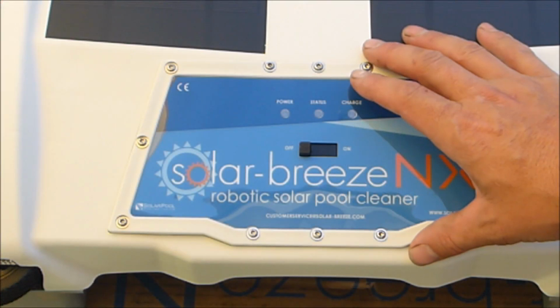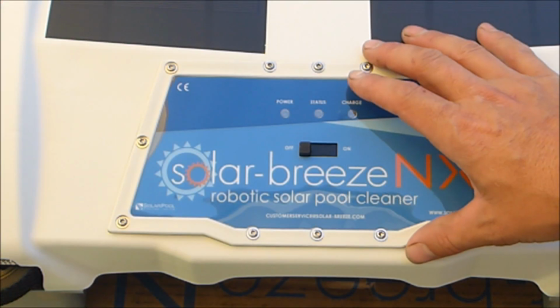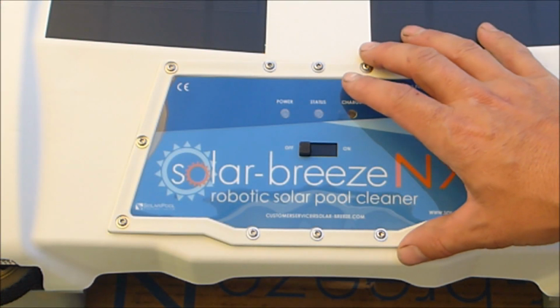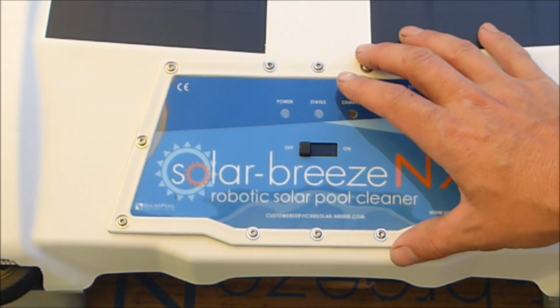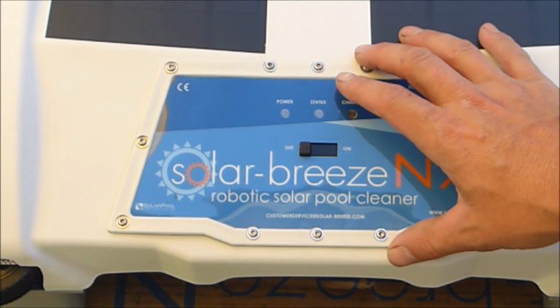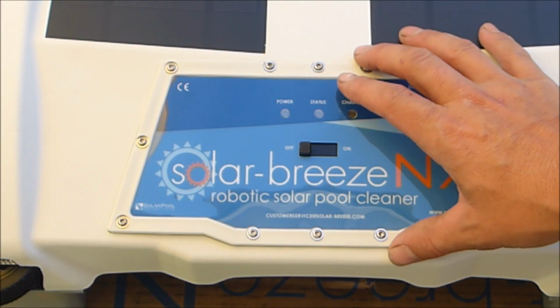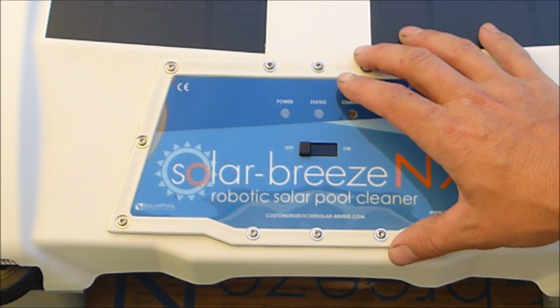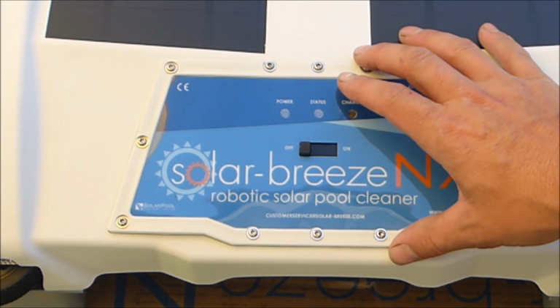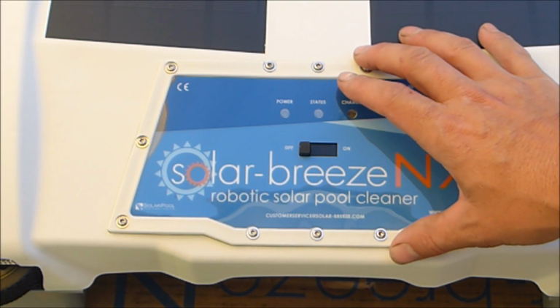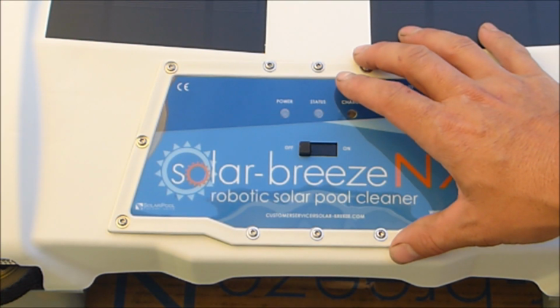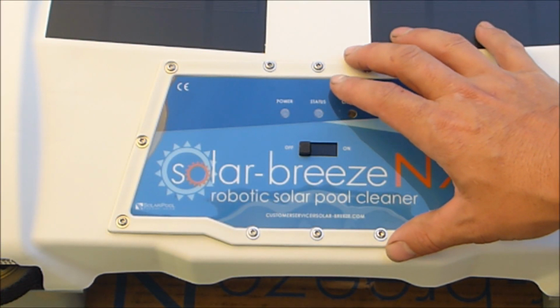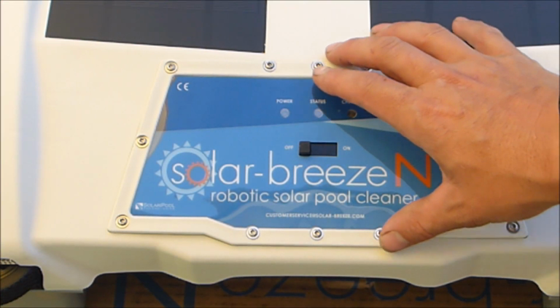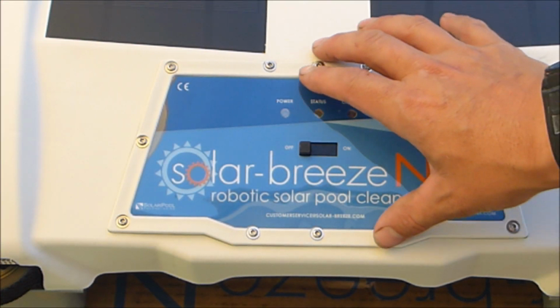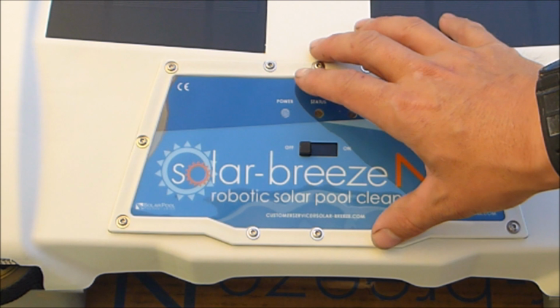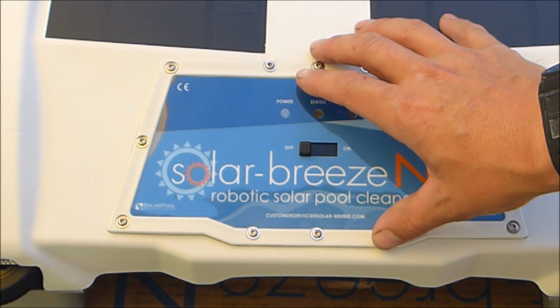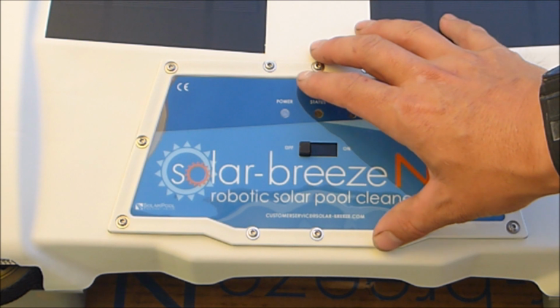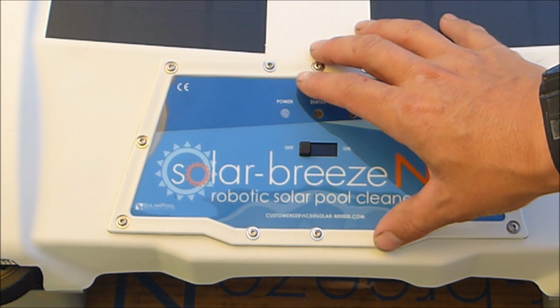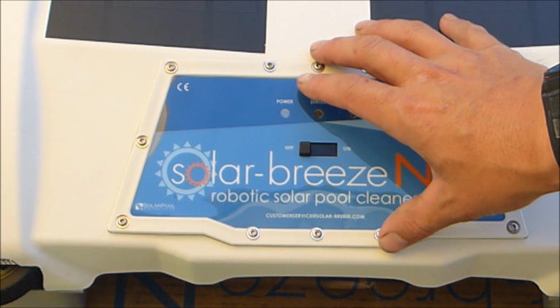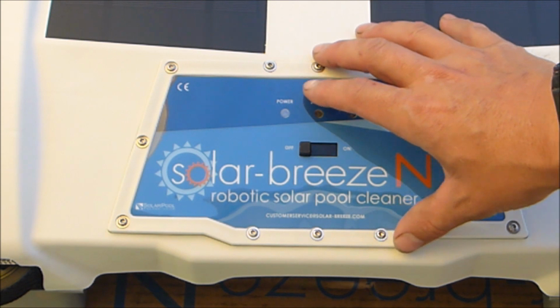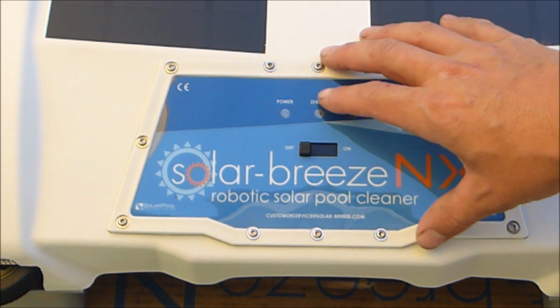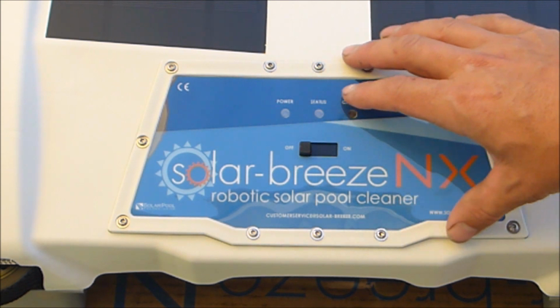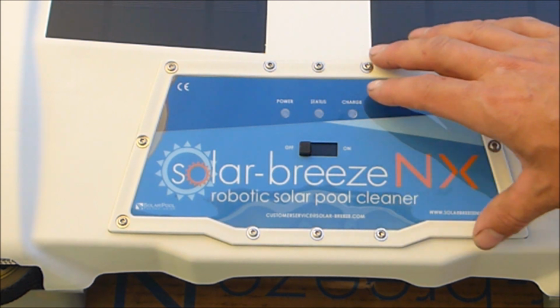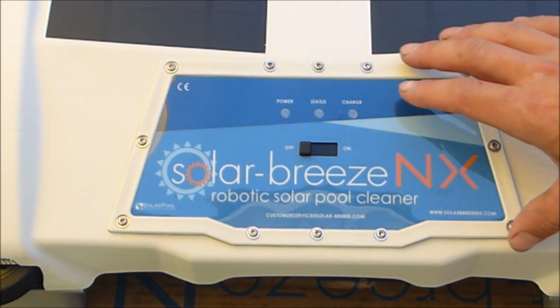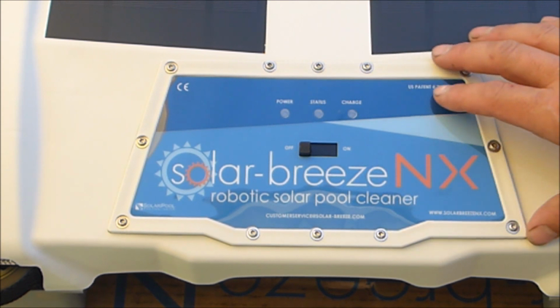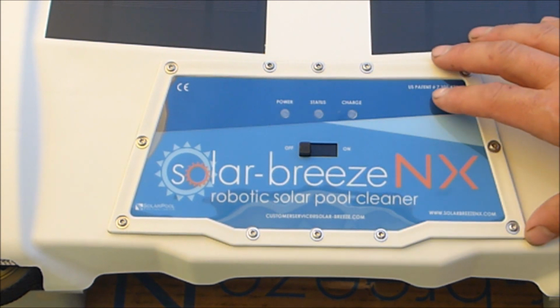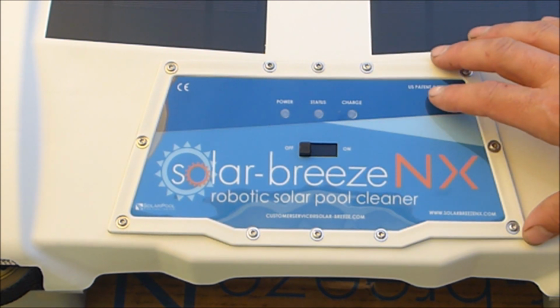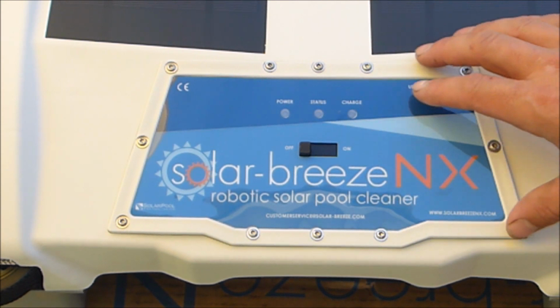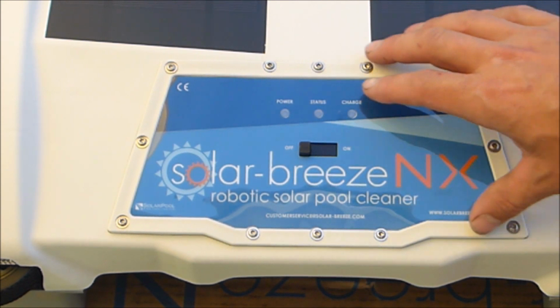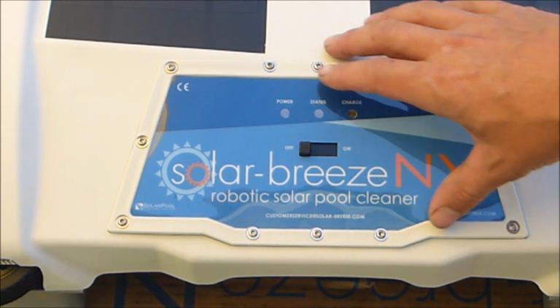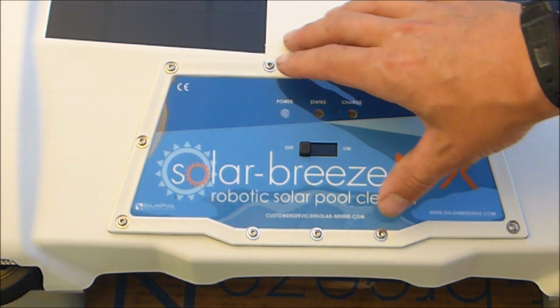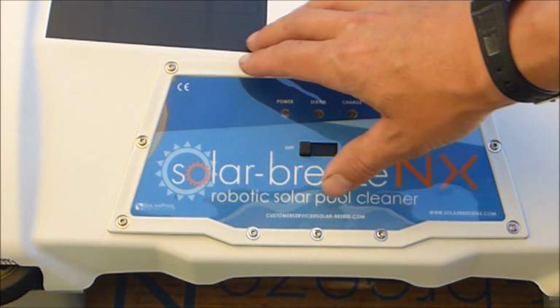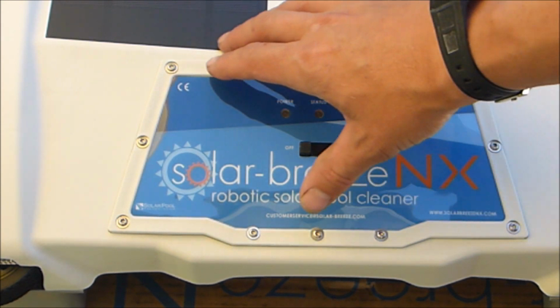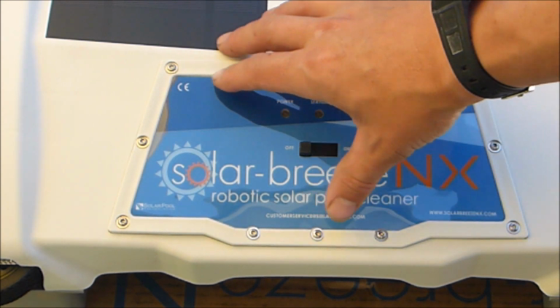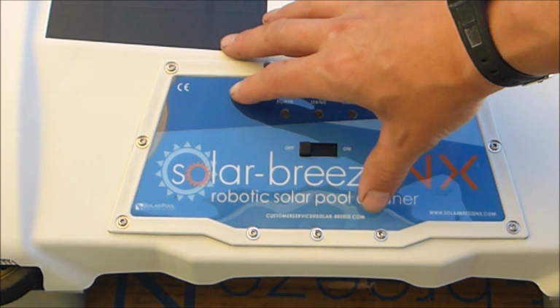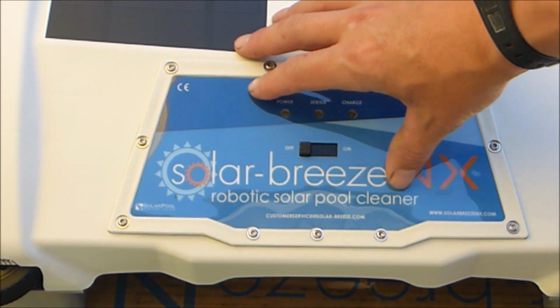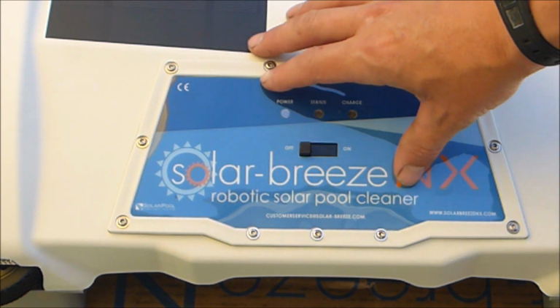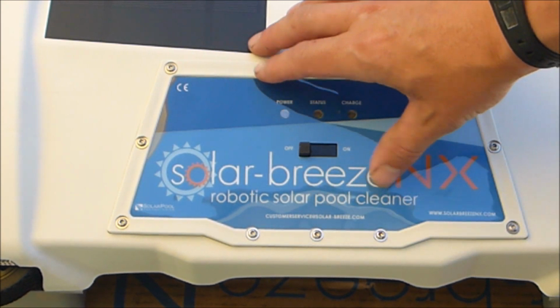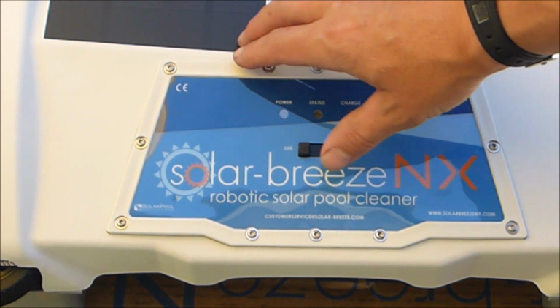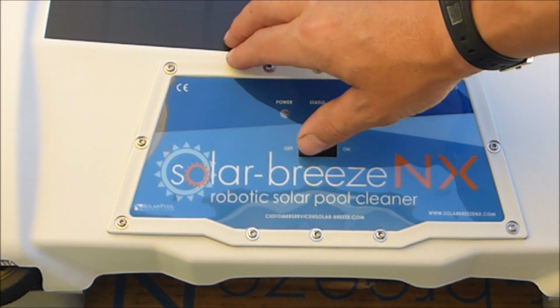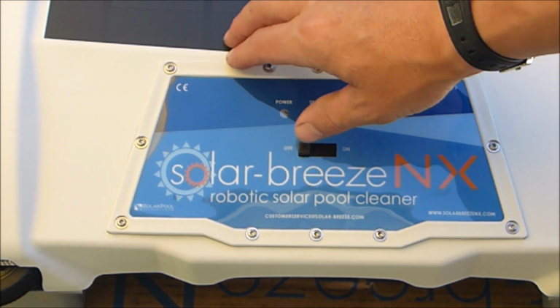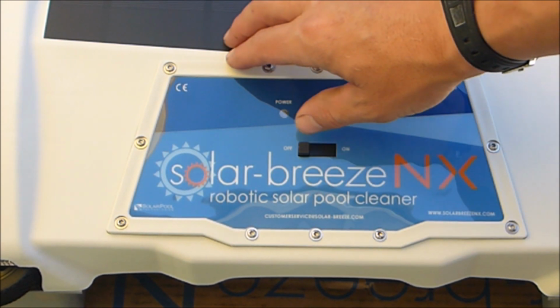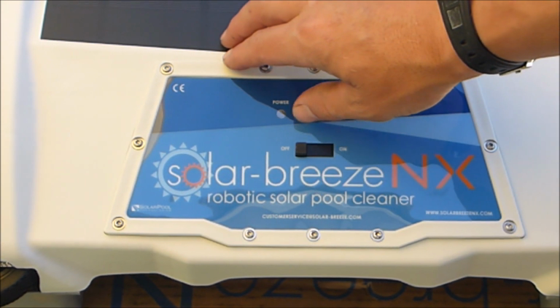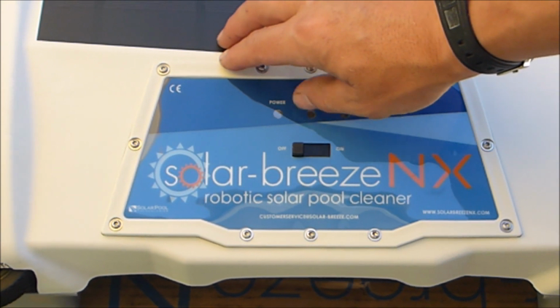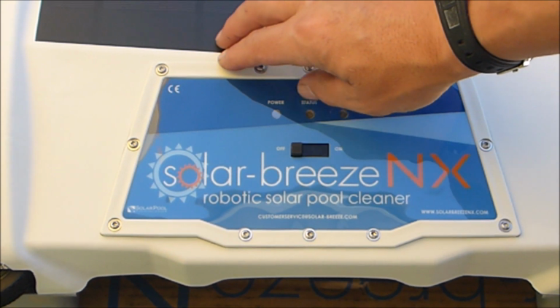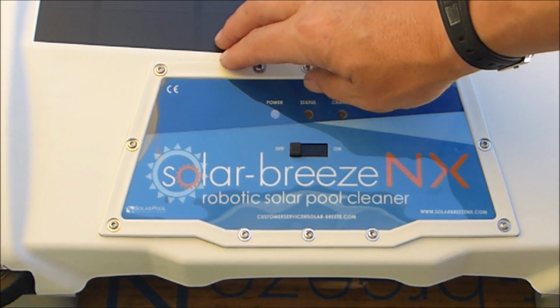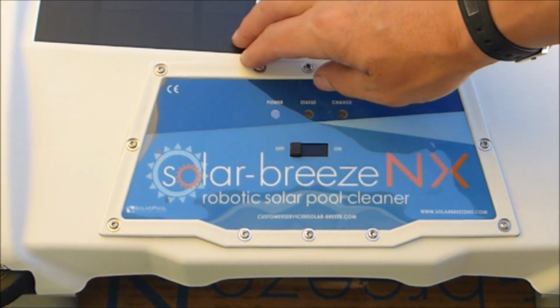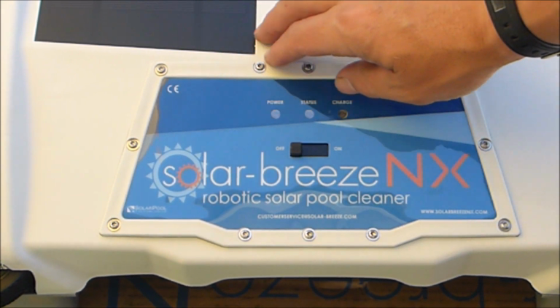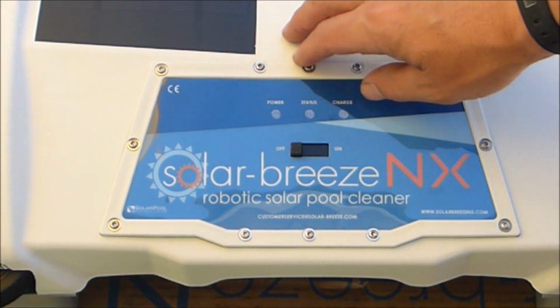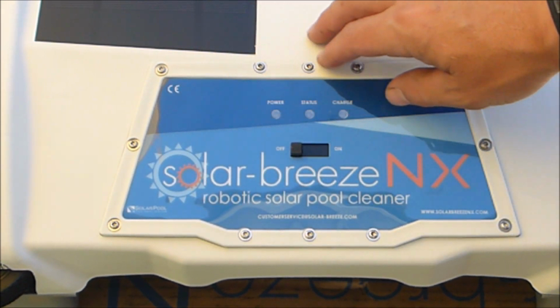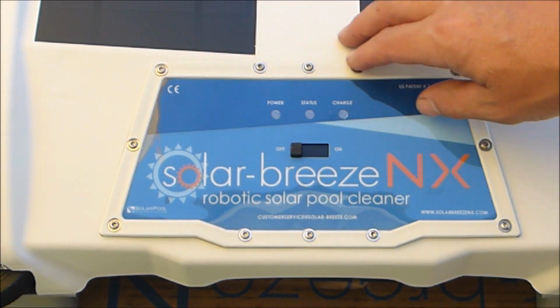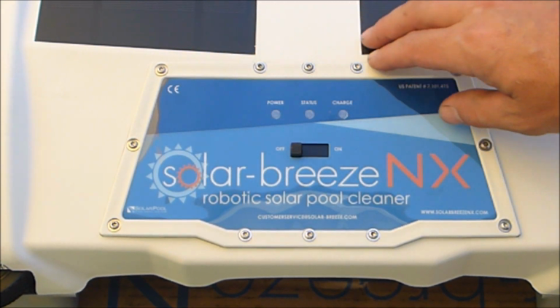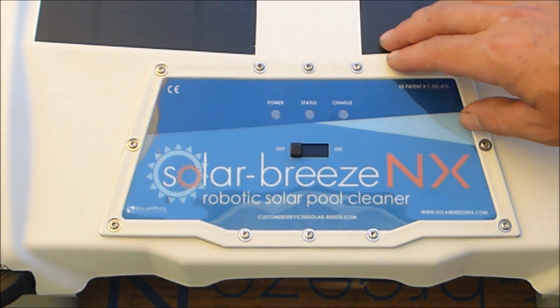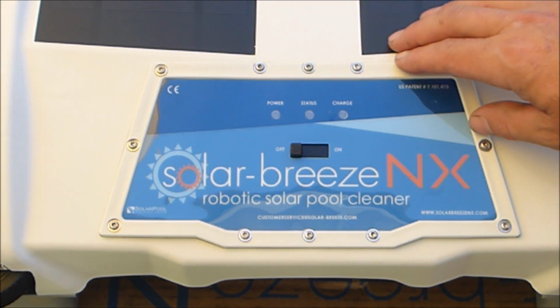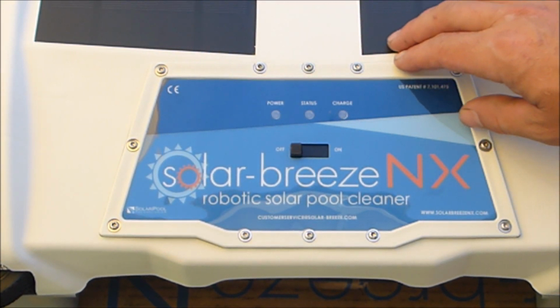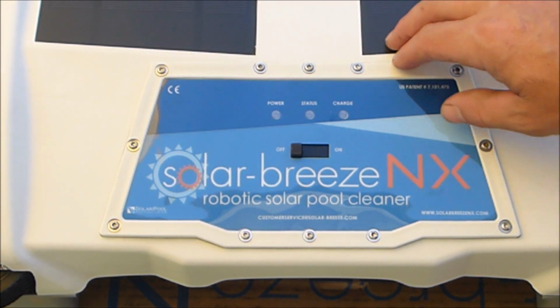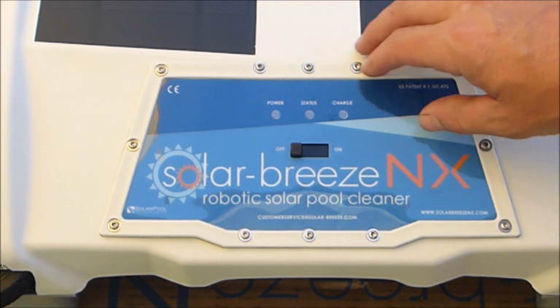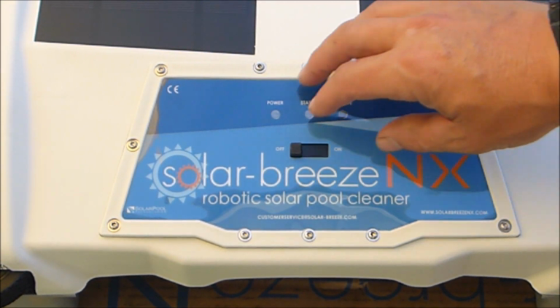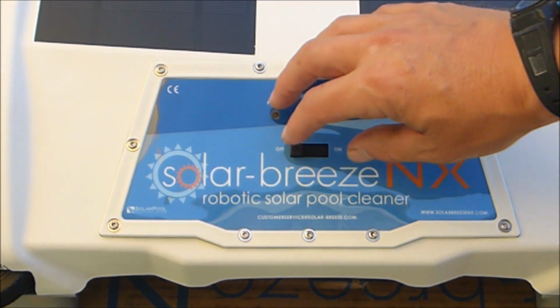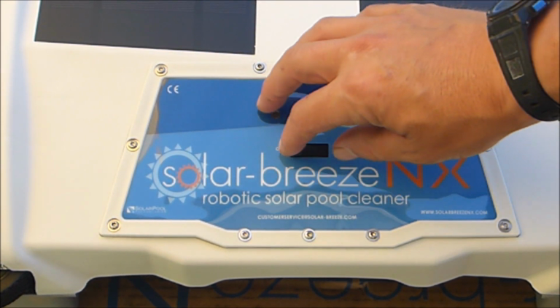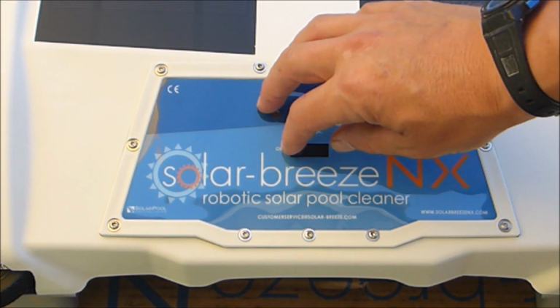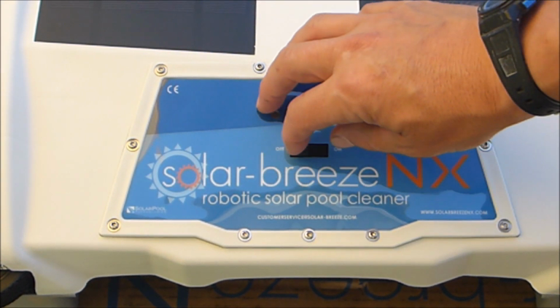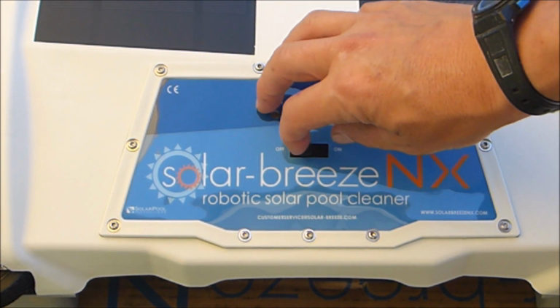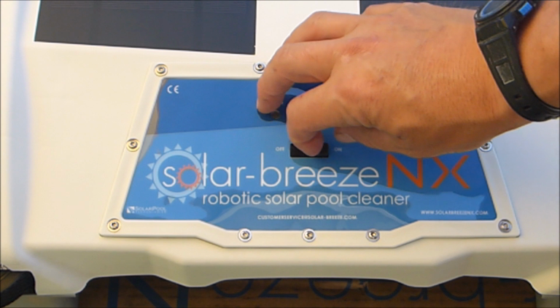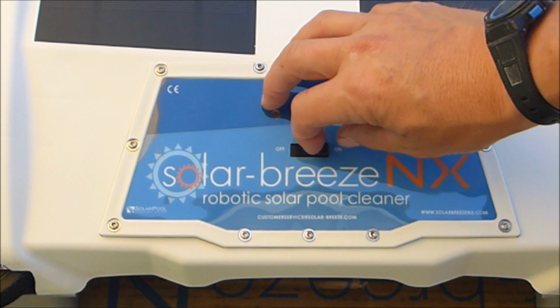One of the upgrades of the SolarBreeze NX was the on/off switch power area. This has a better water seal than the original version.